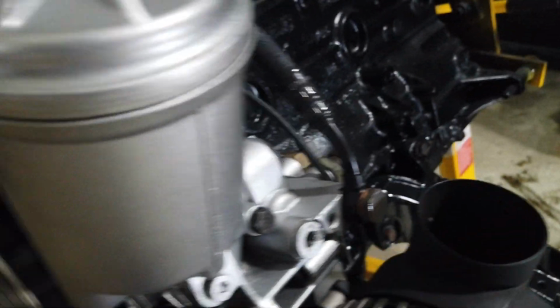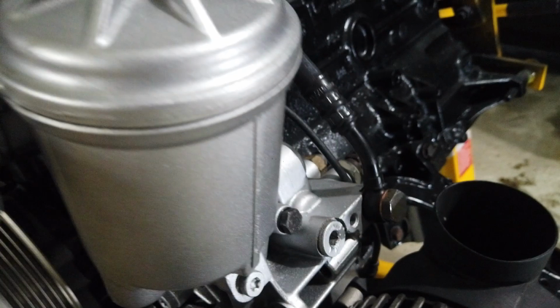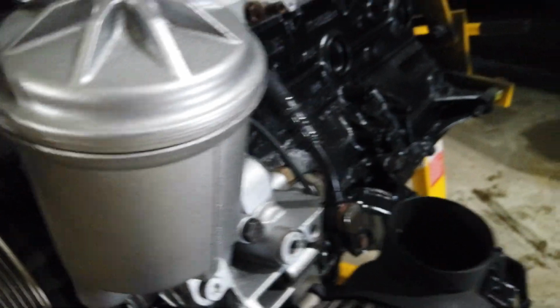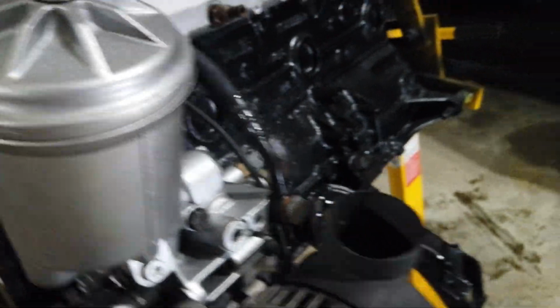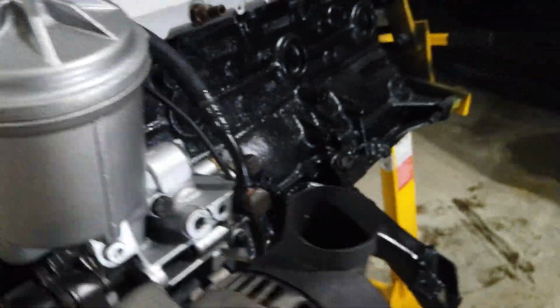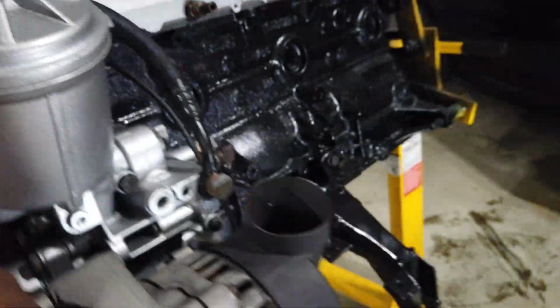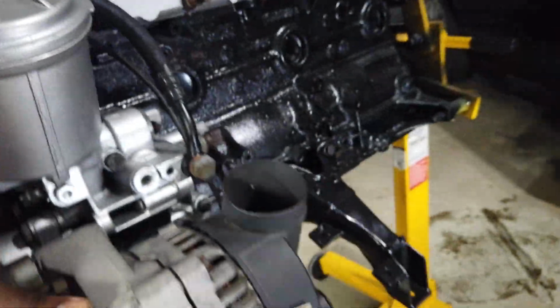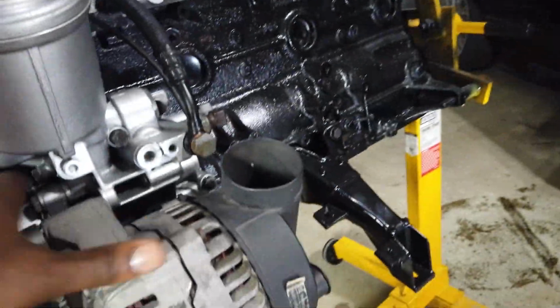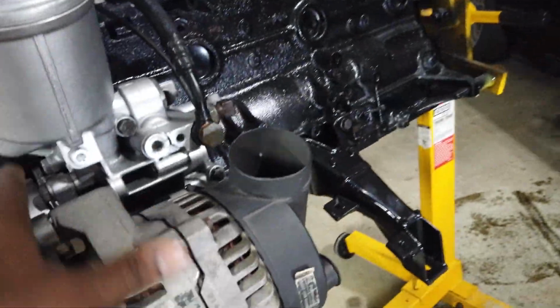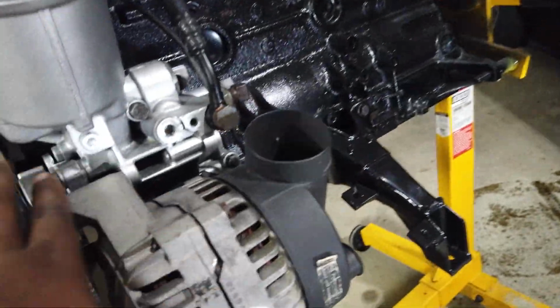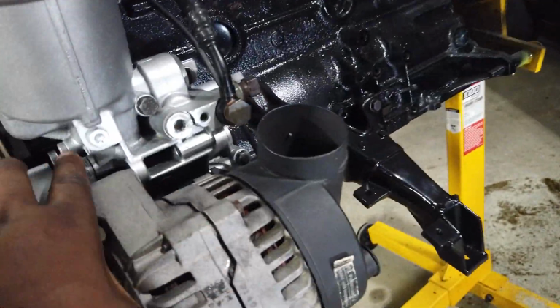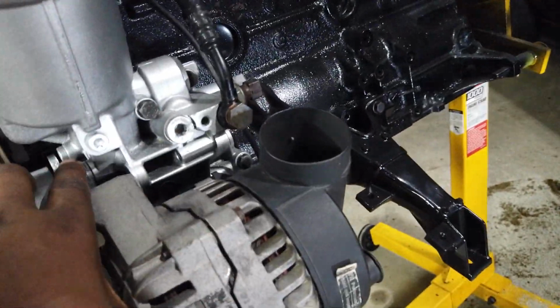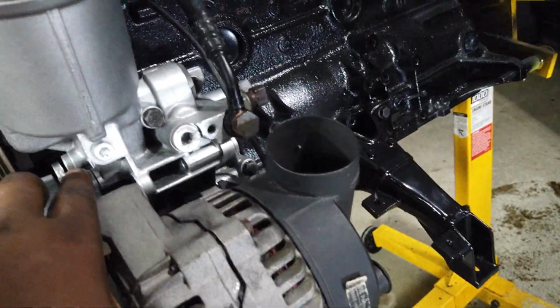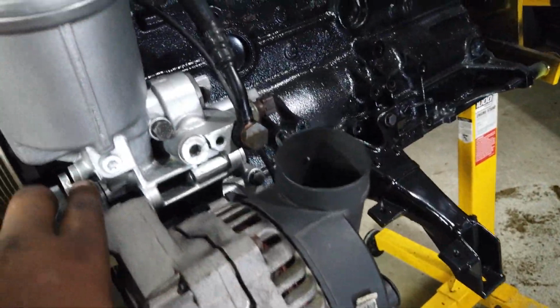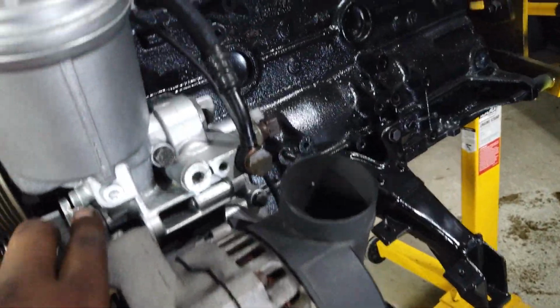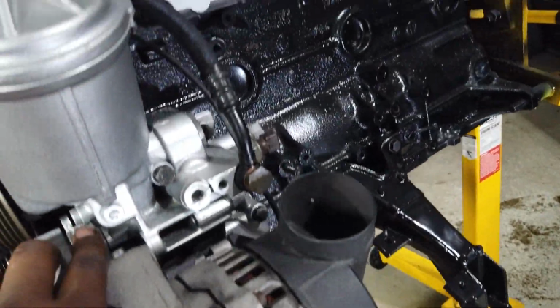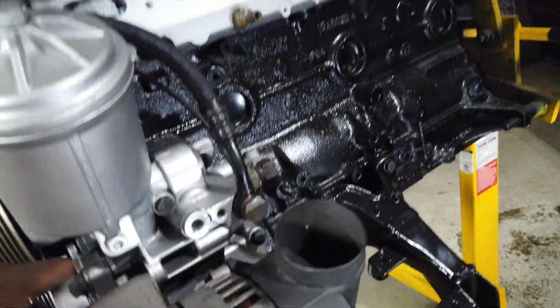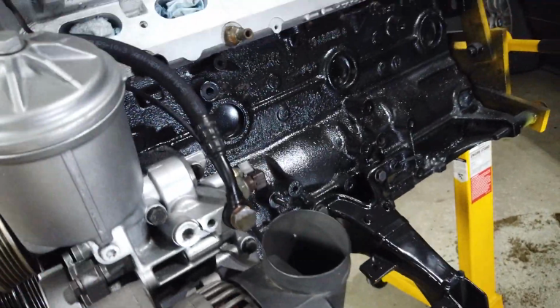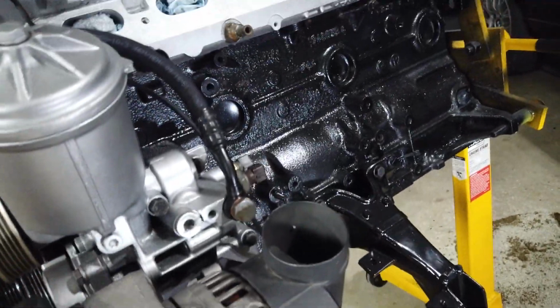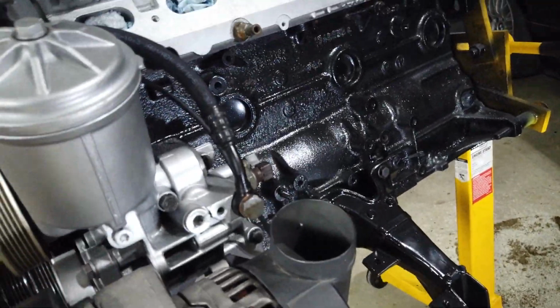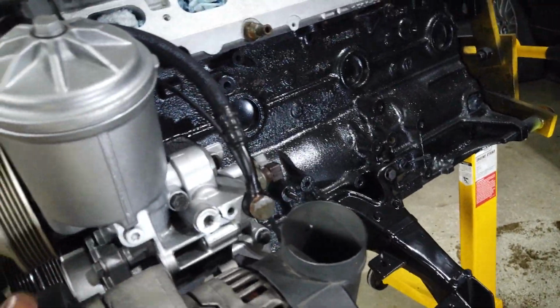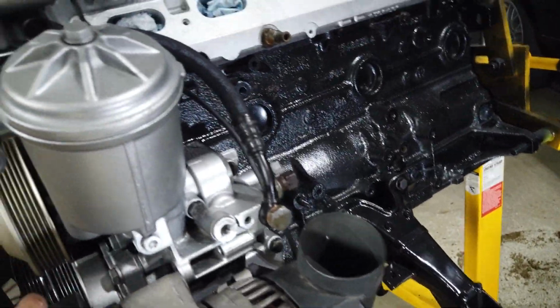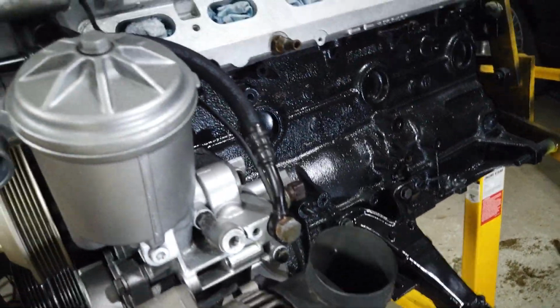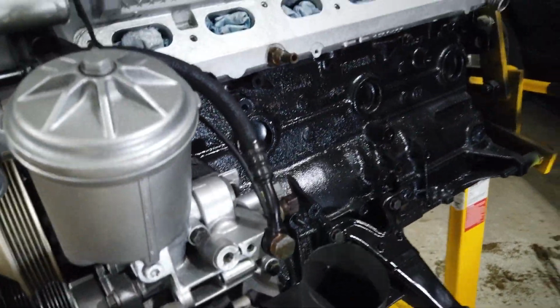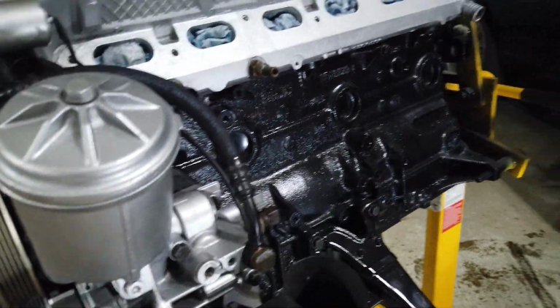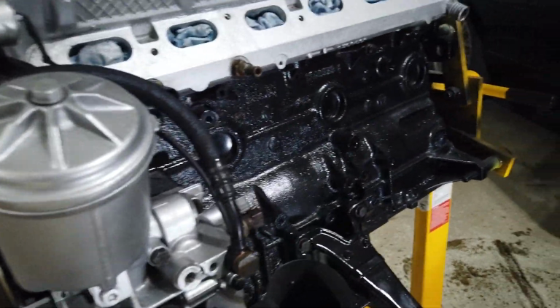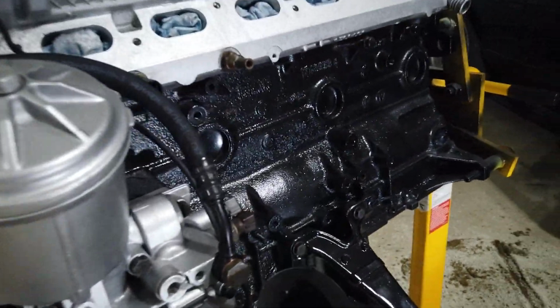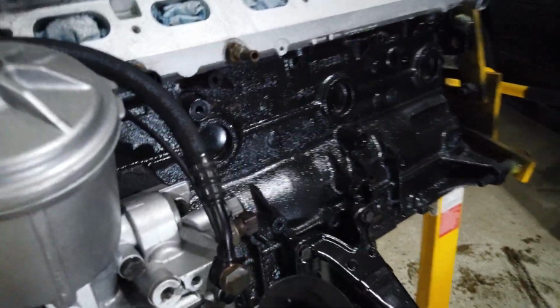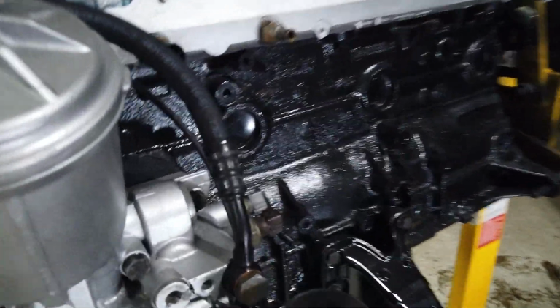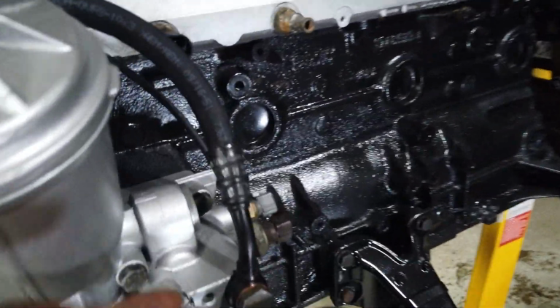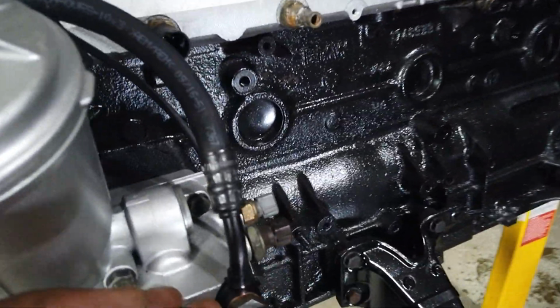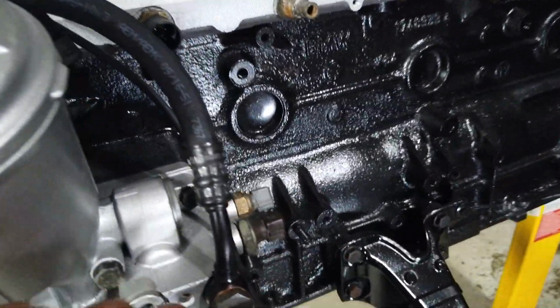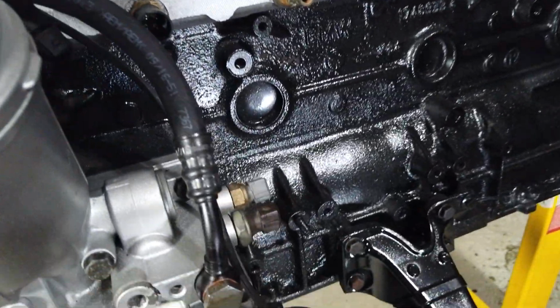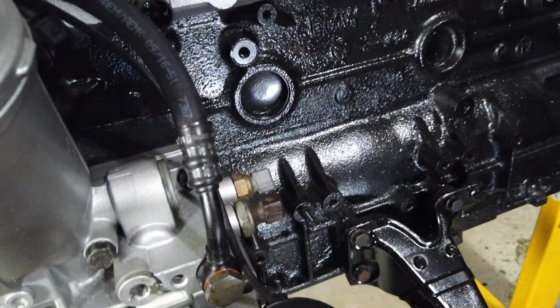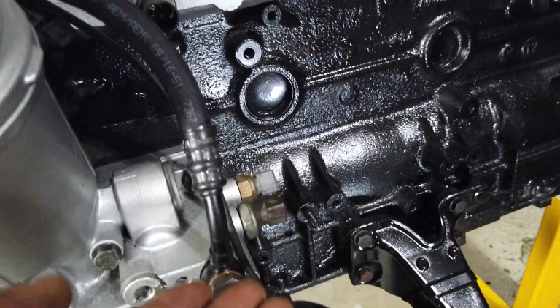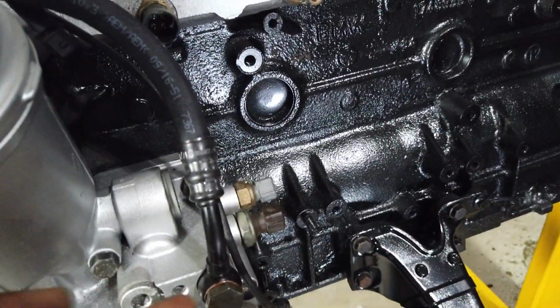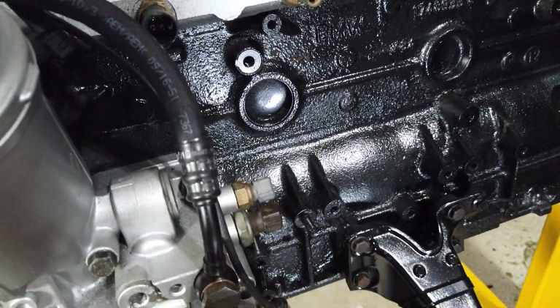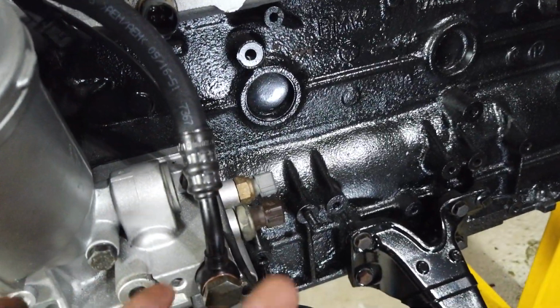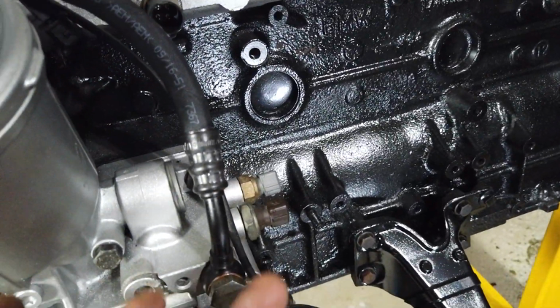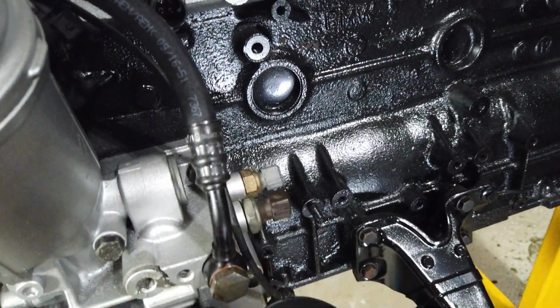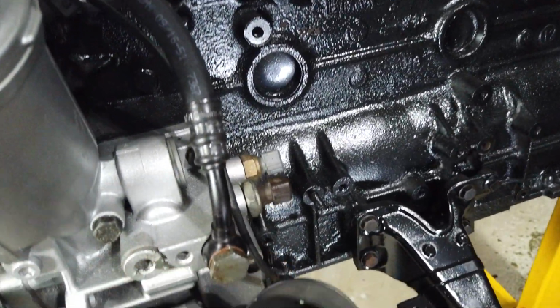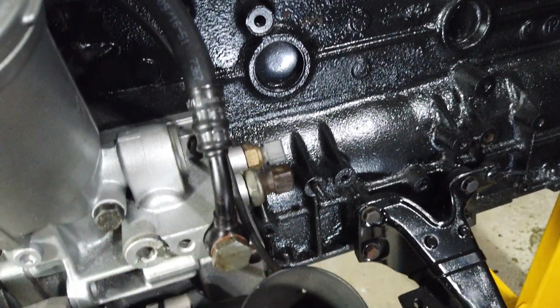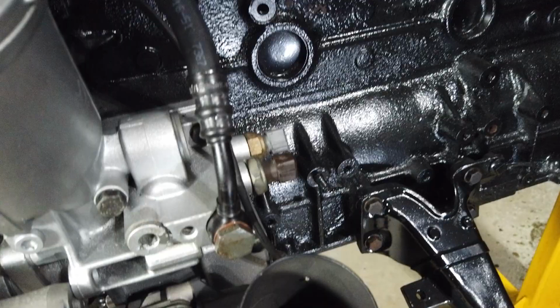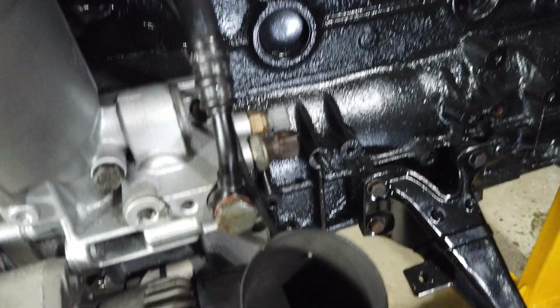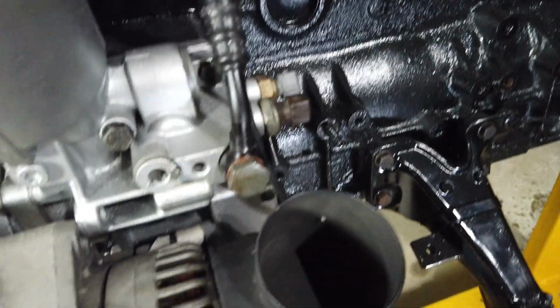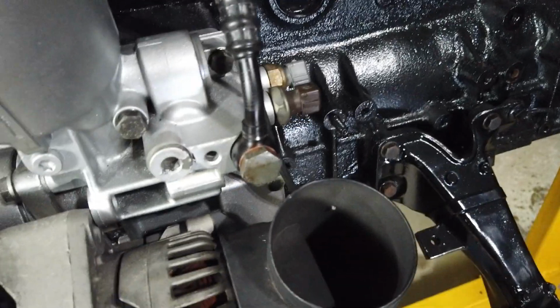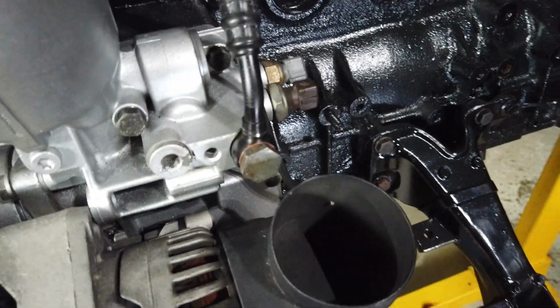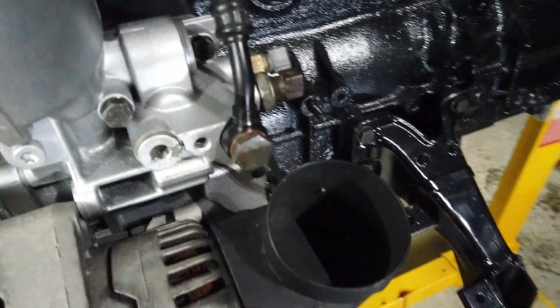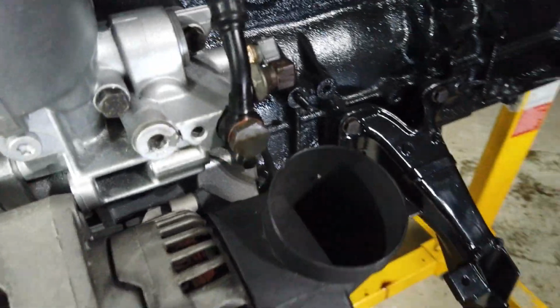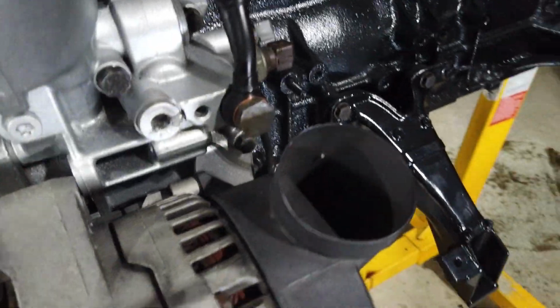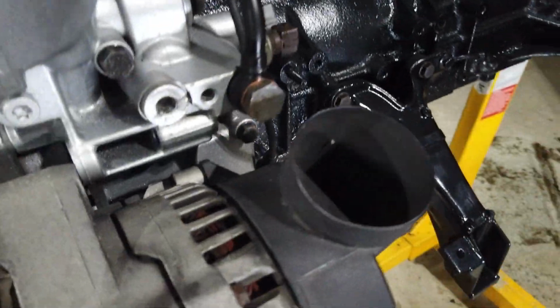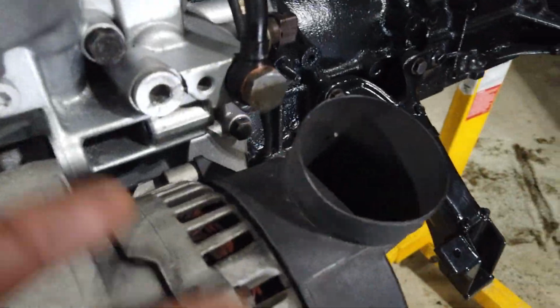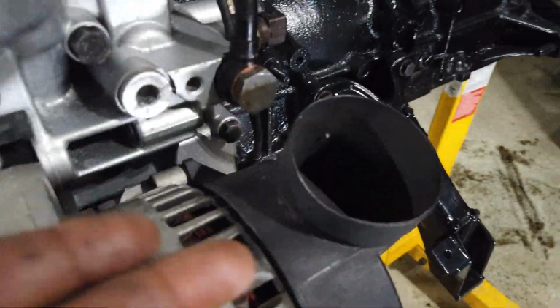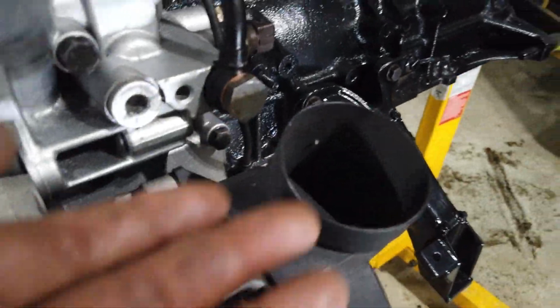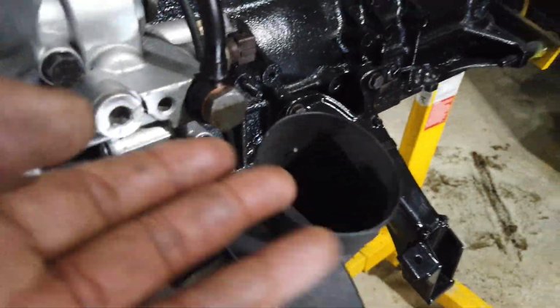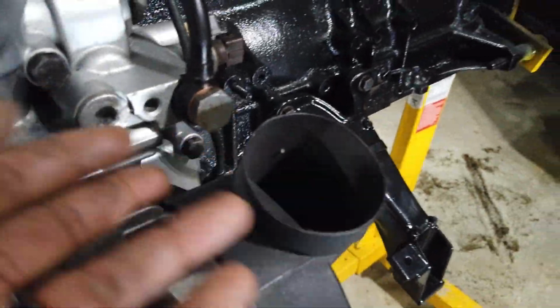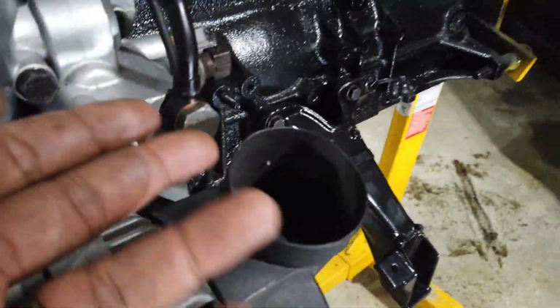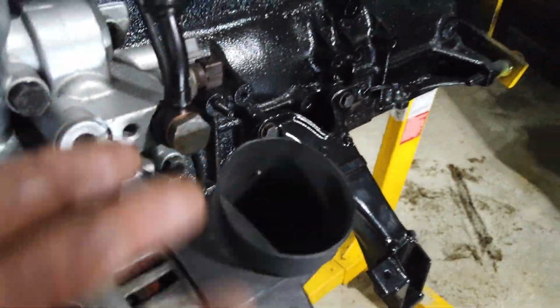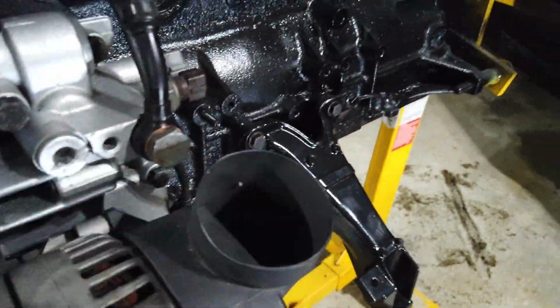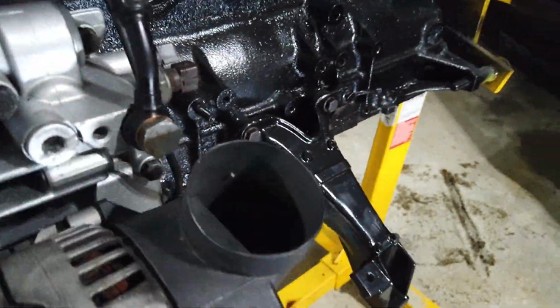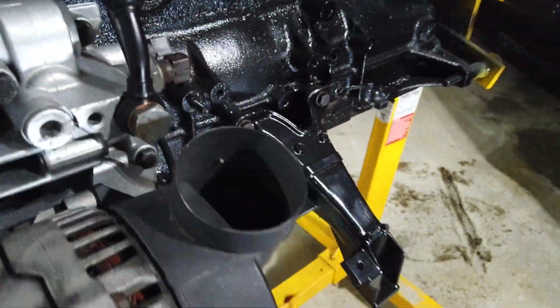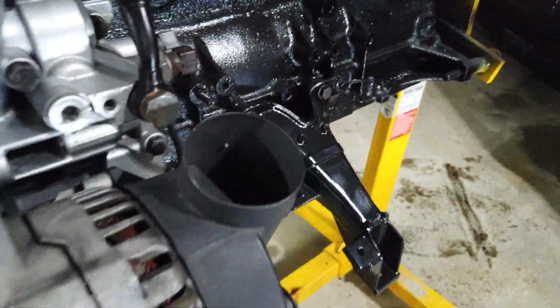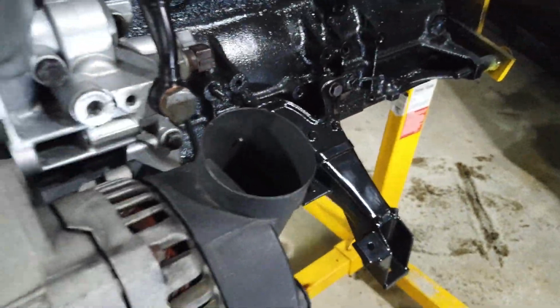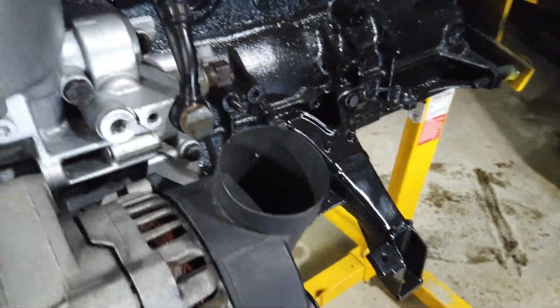I can finally put the alternator back in place now, because when the alternator was there it was blocking it and I couldn't tighten that.